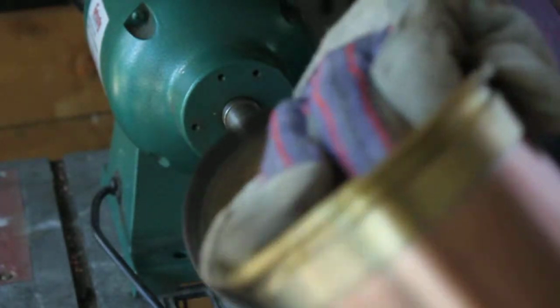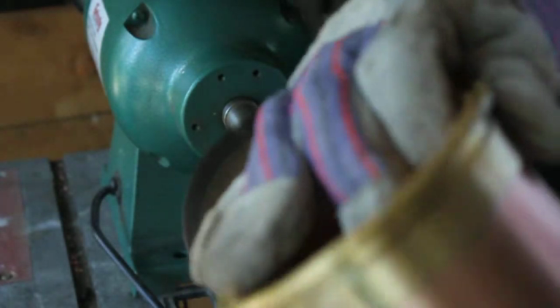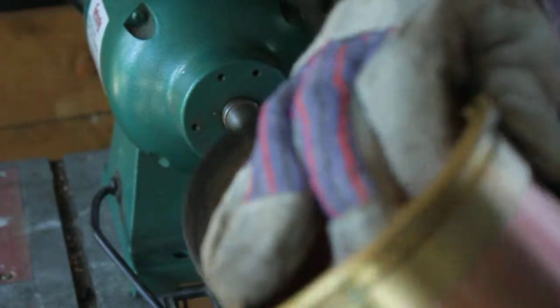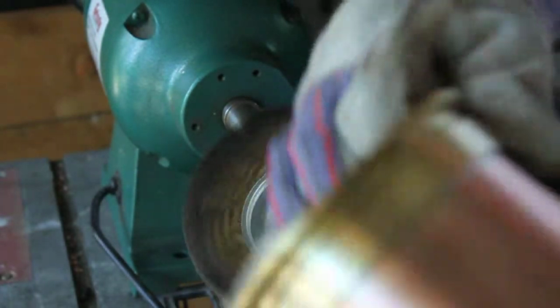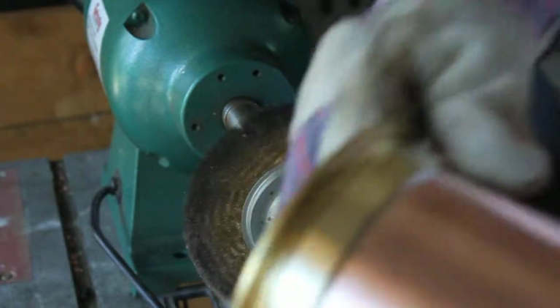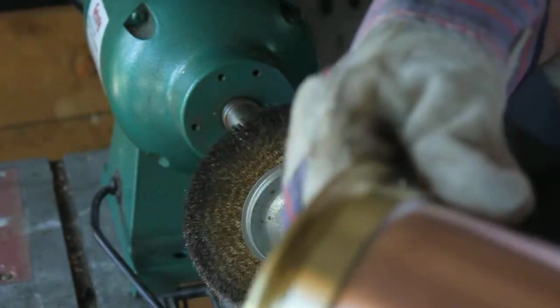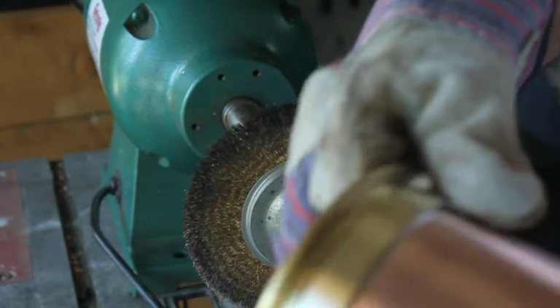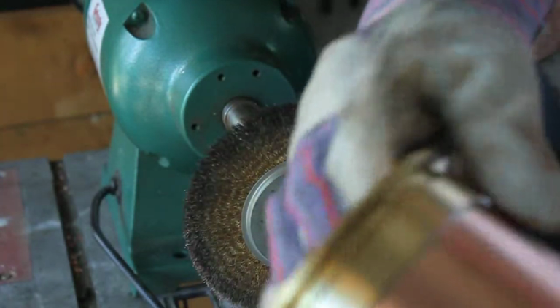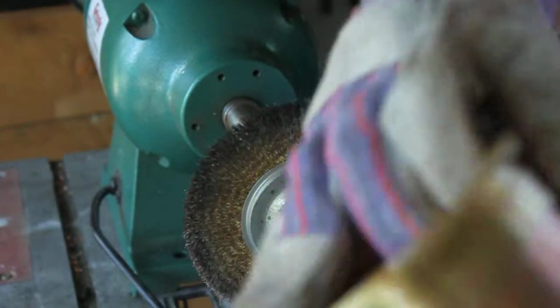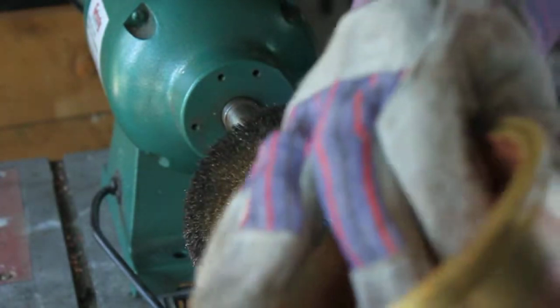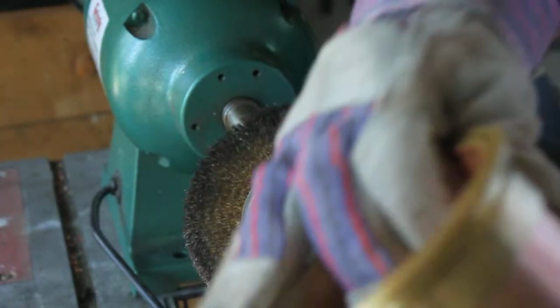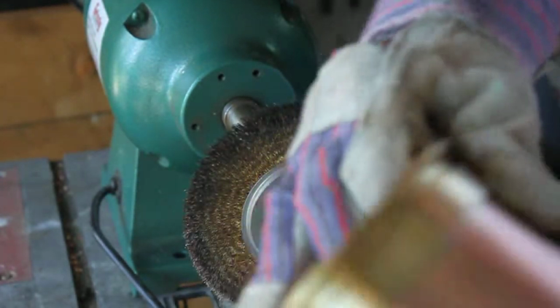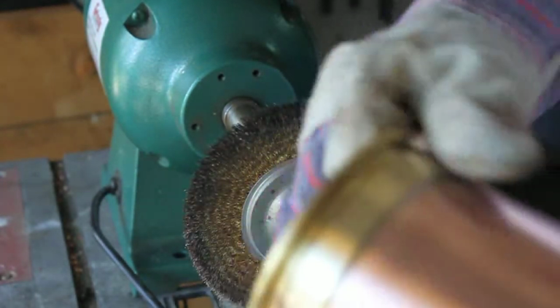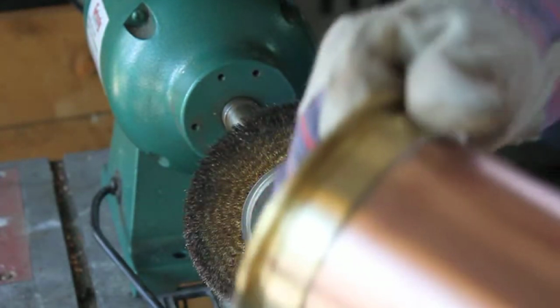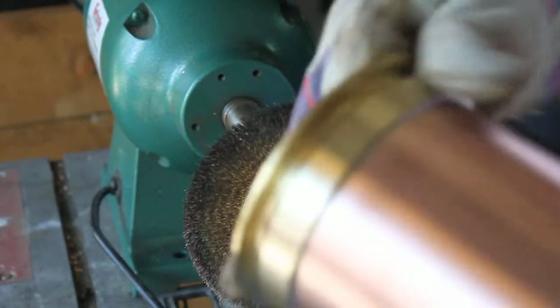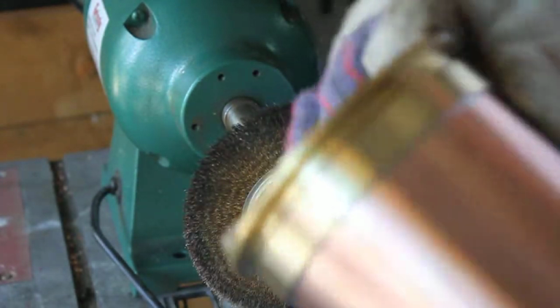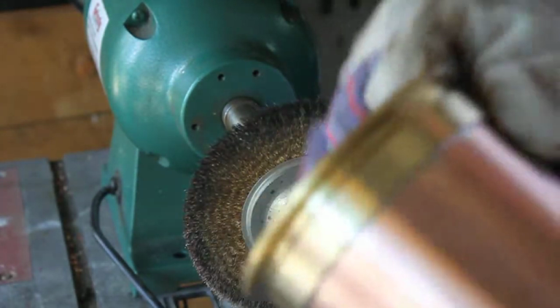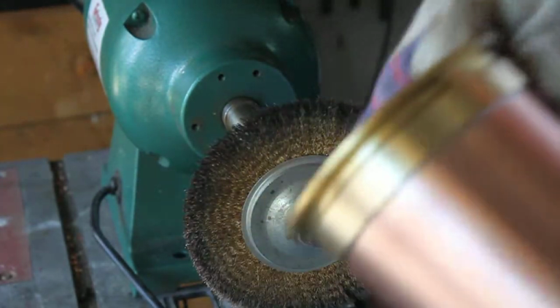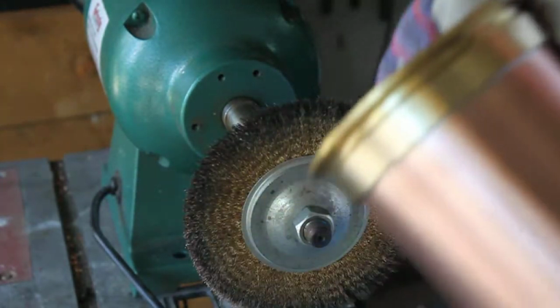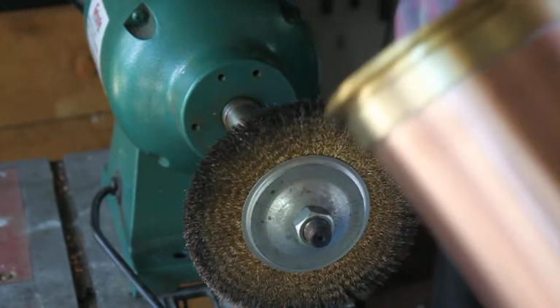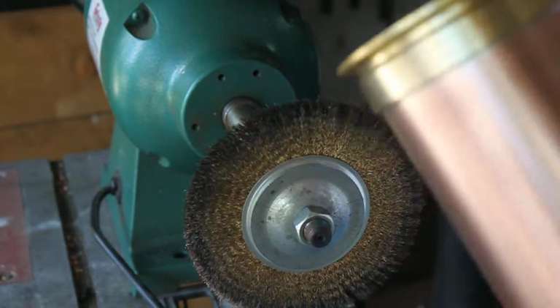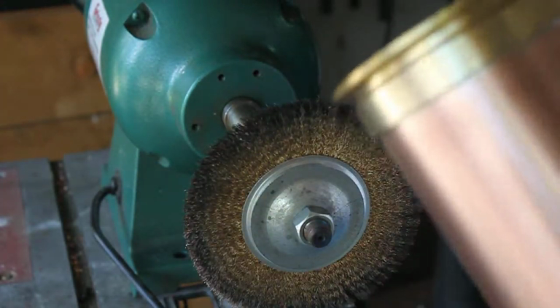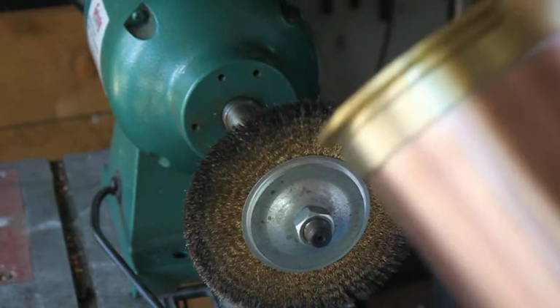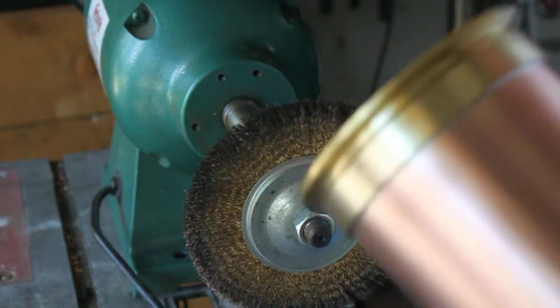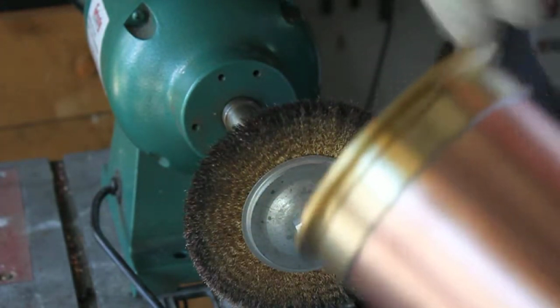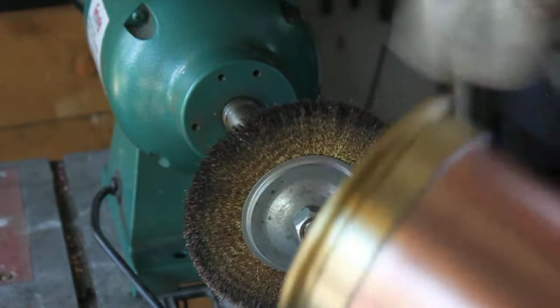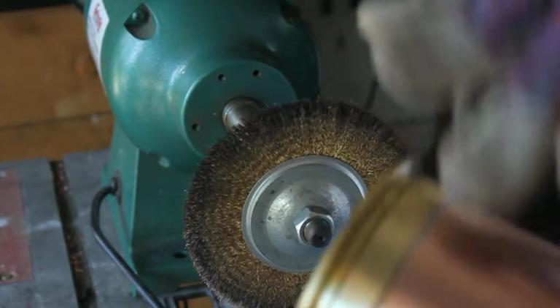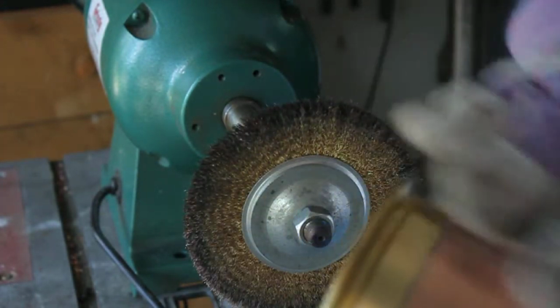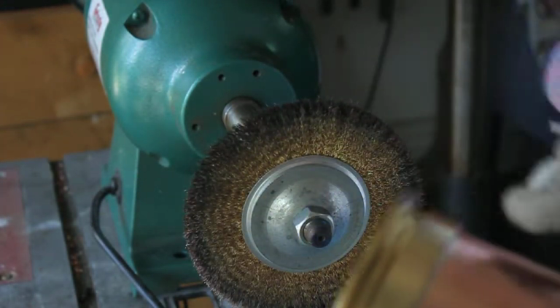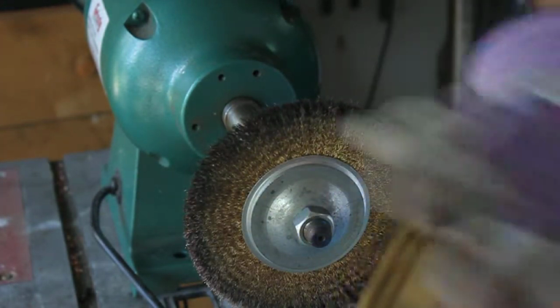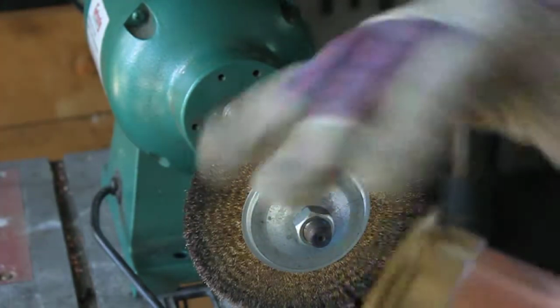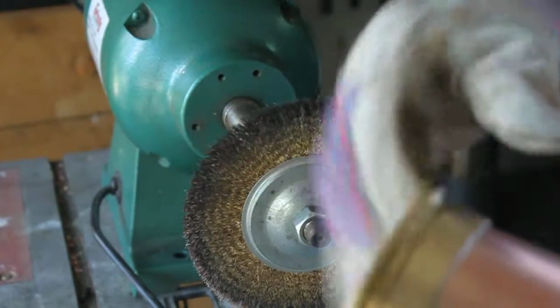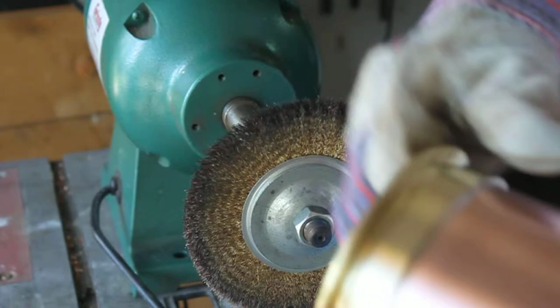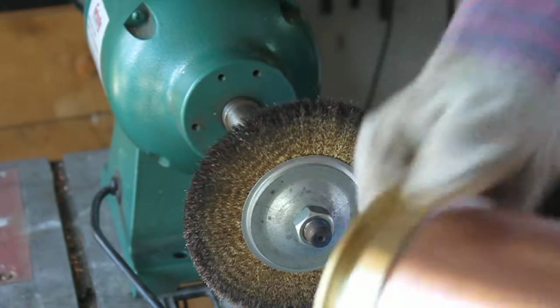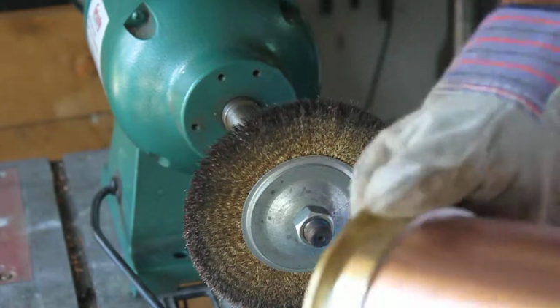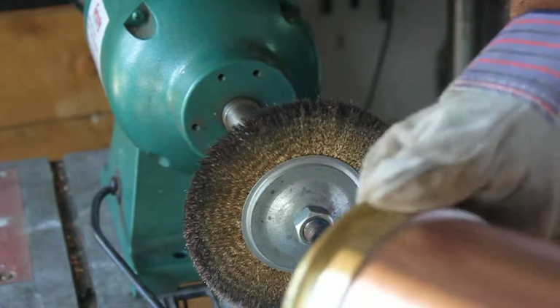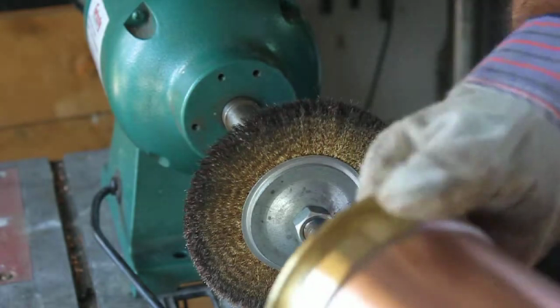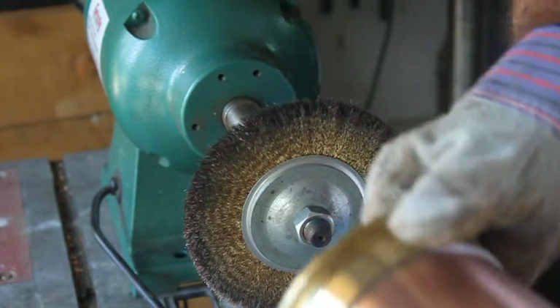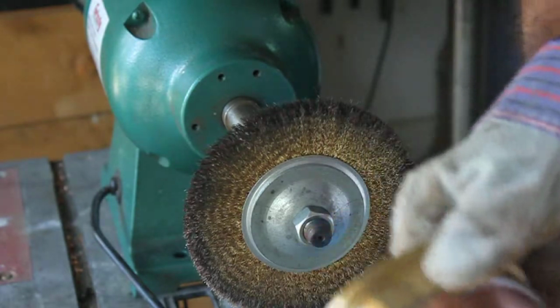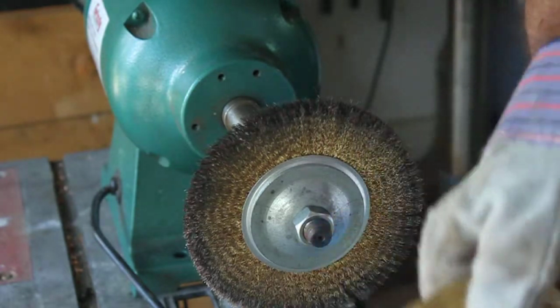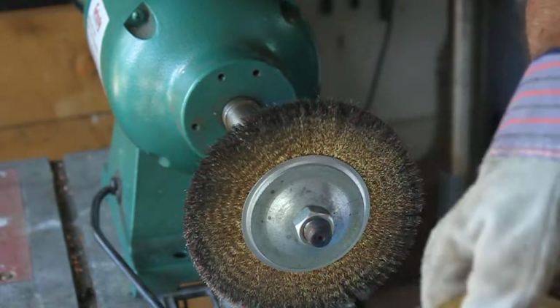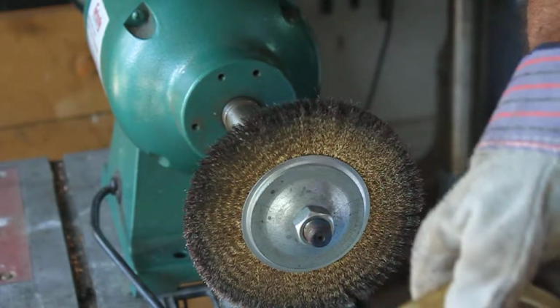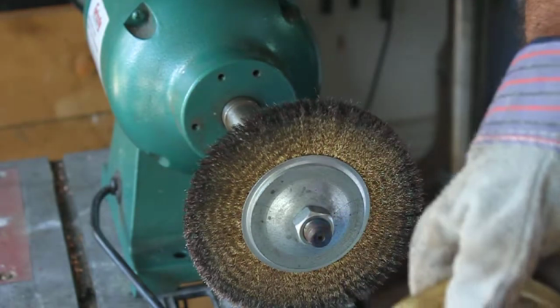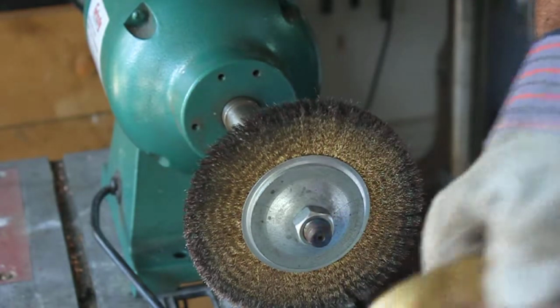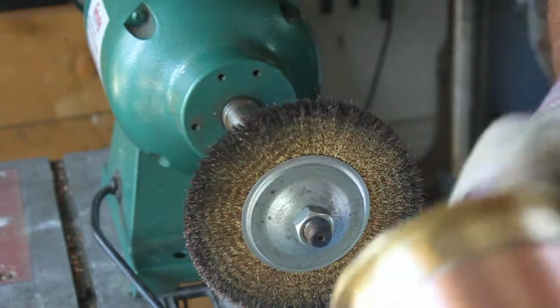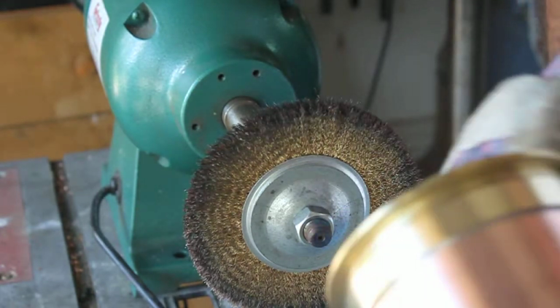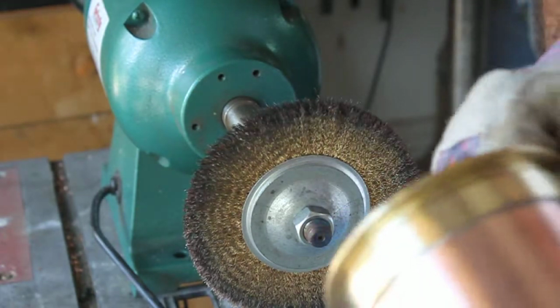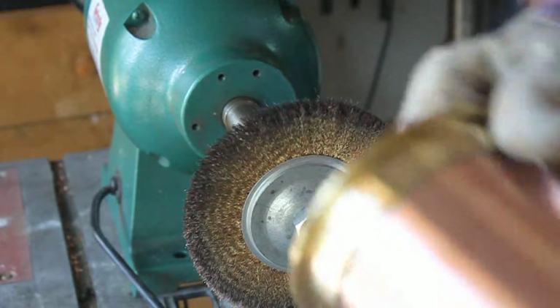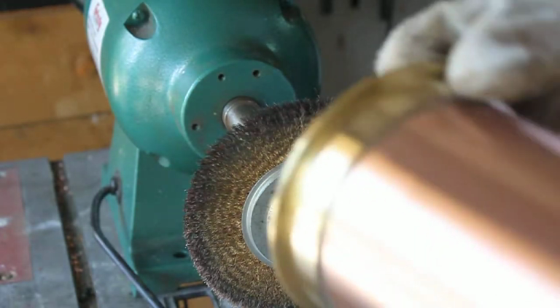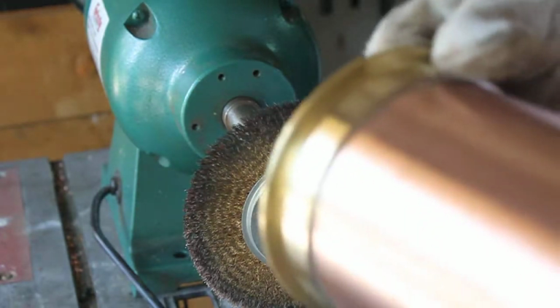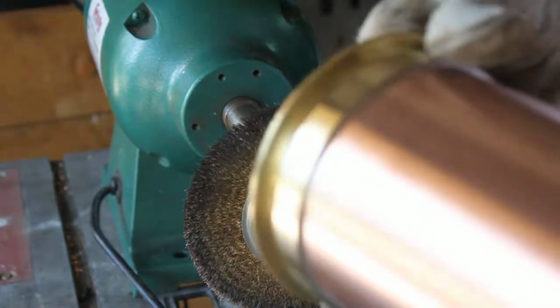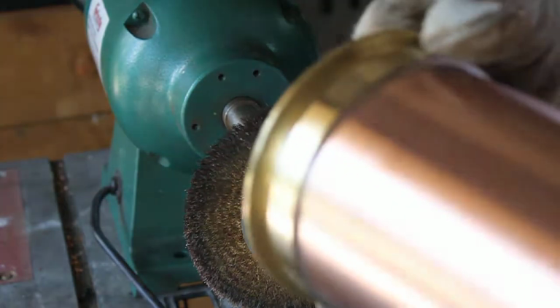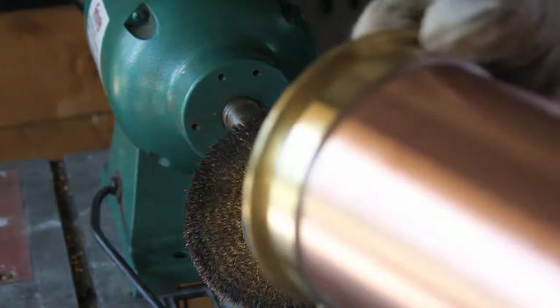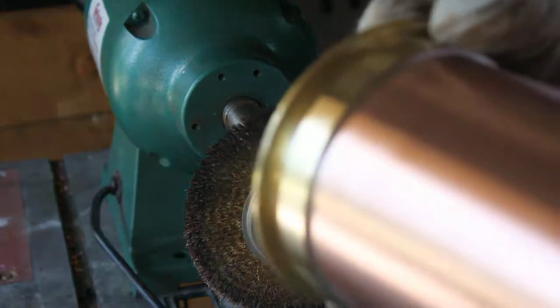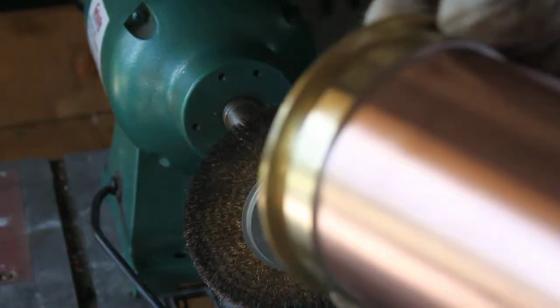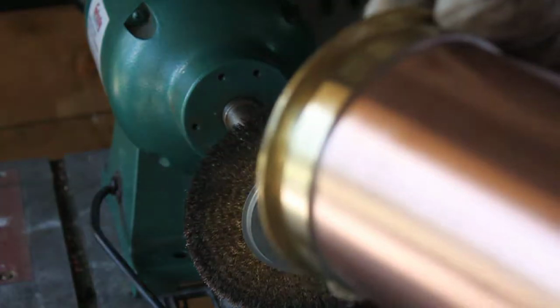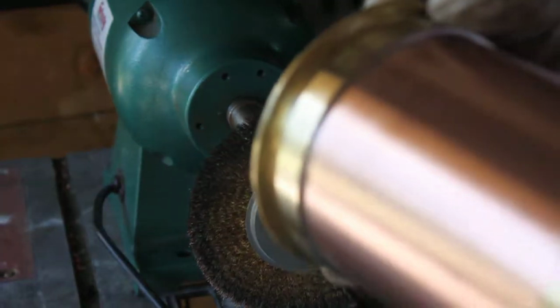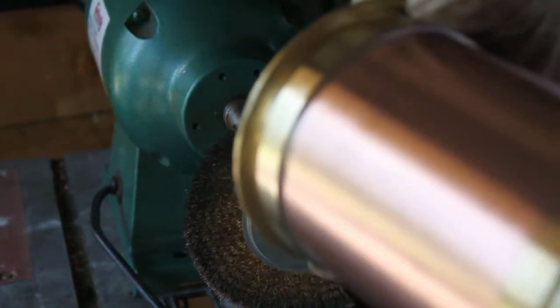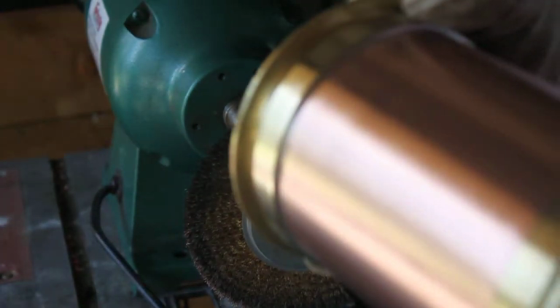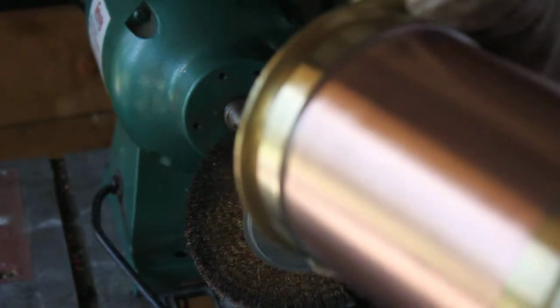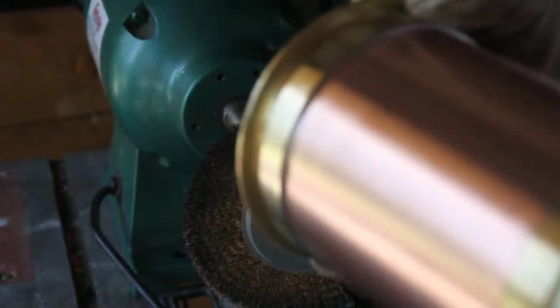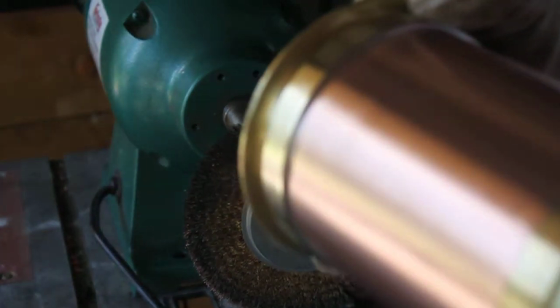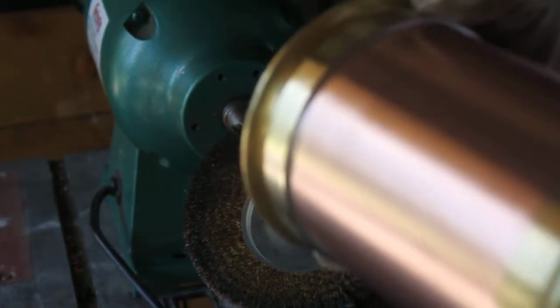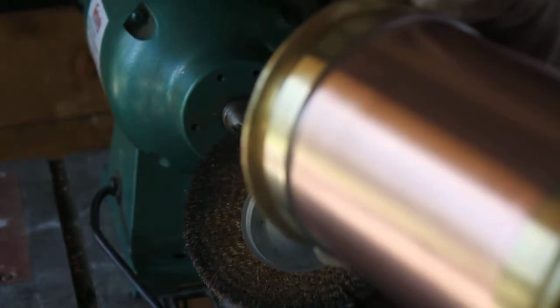Now I'm going to take it over to the buffer and go ahead and buff it. That'll clean it up even more, so I'll show you how that goes.